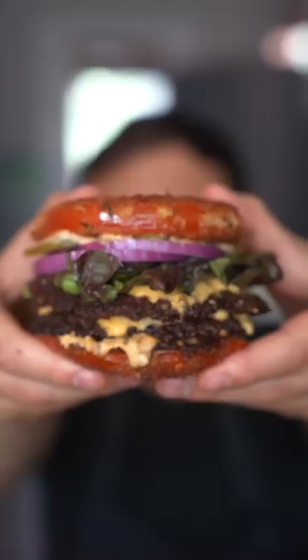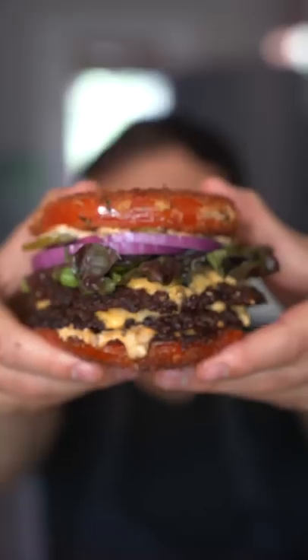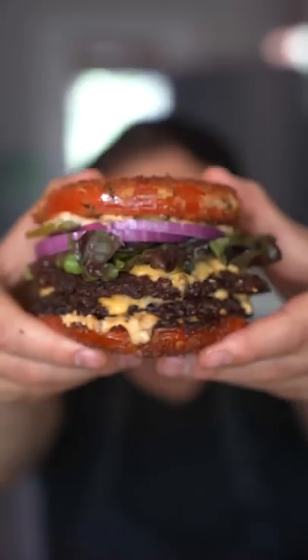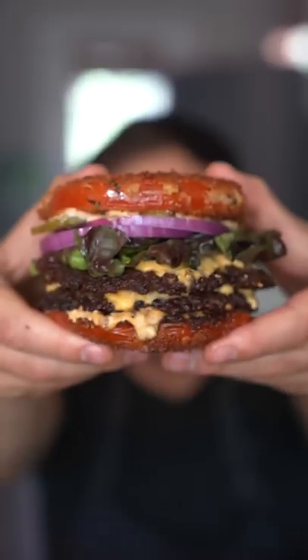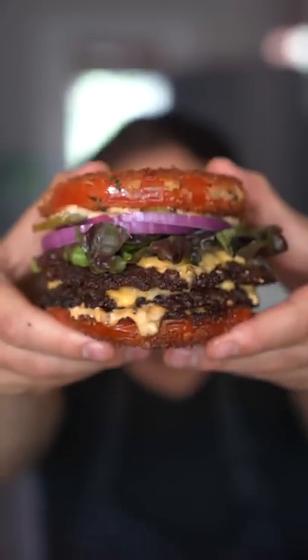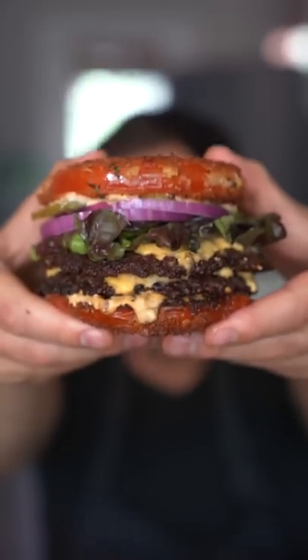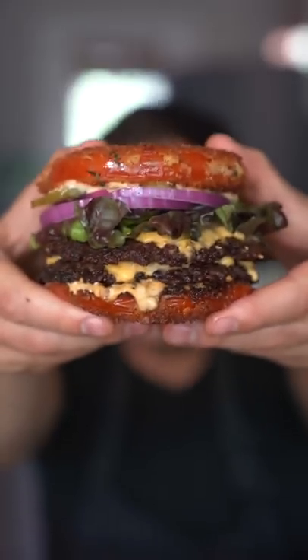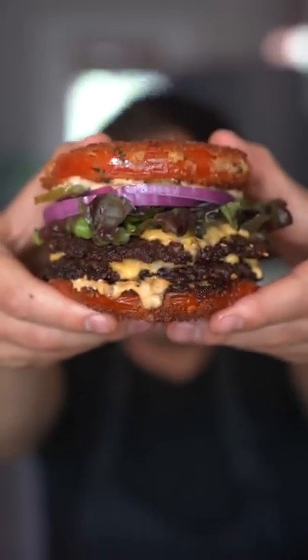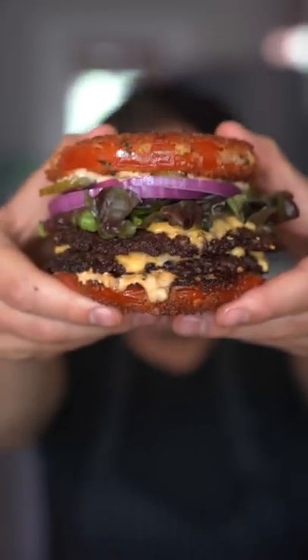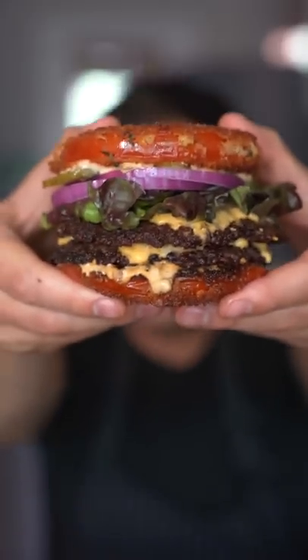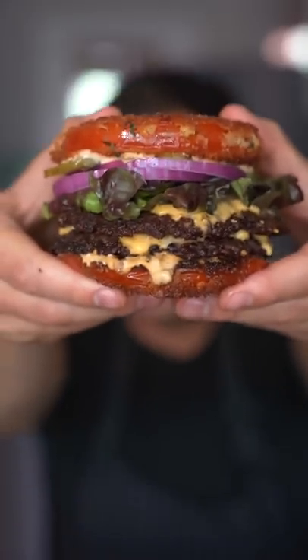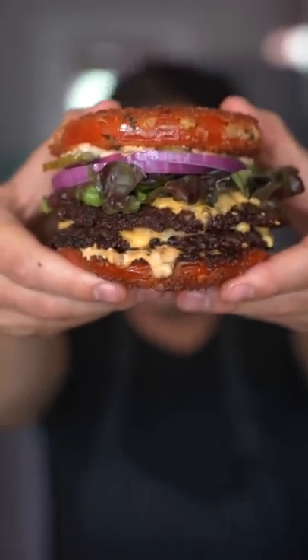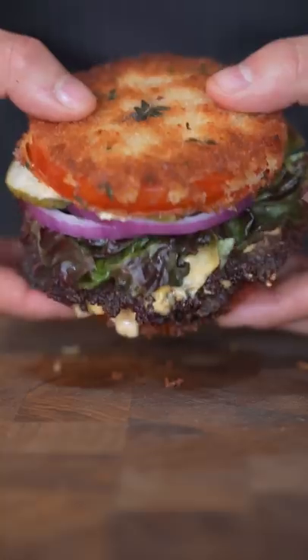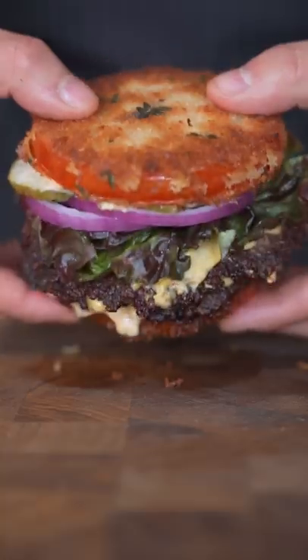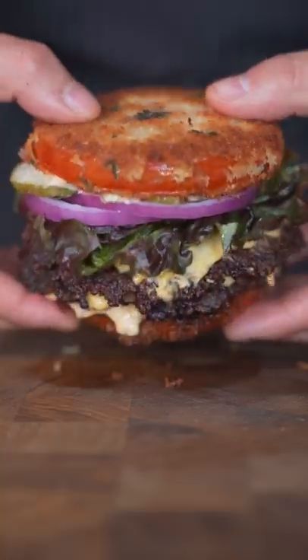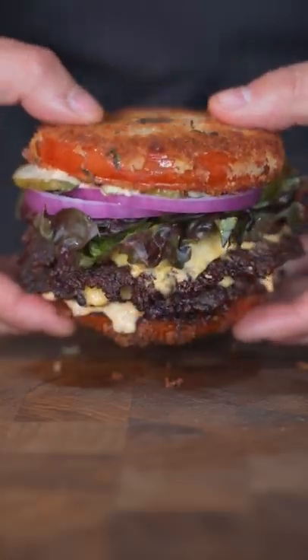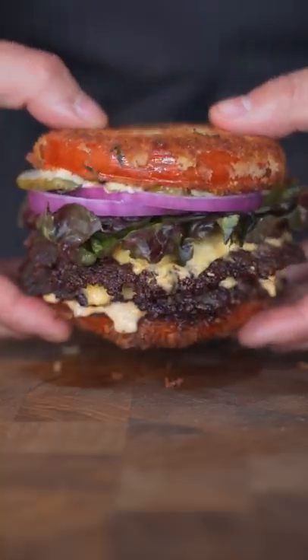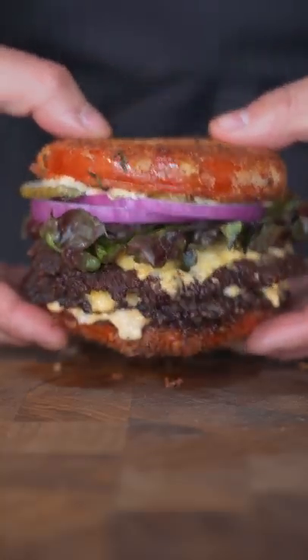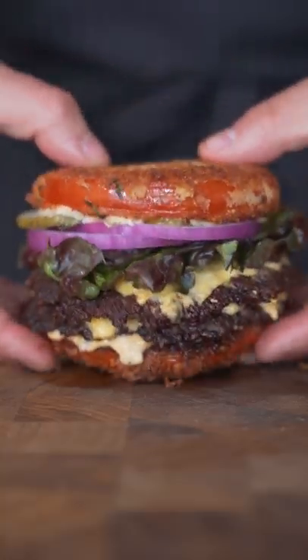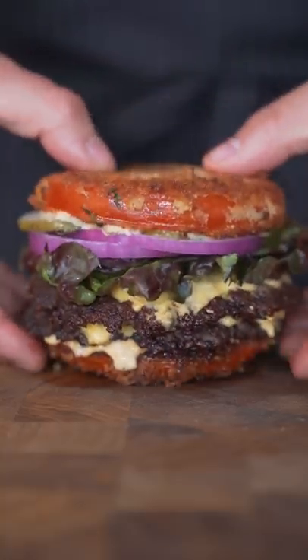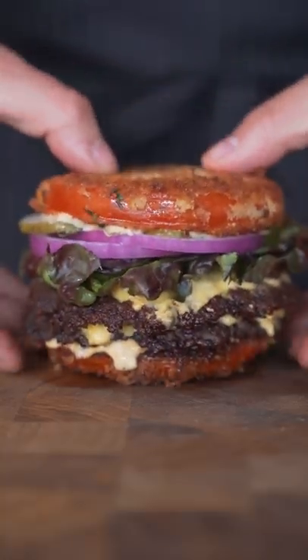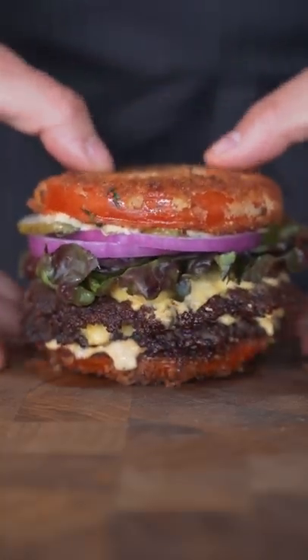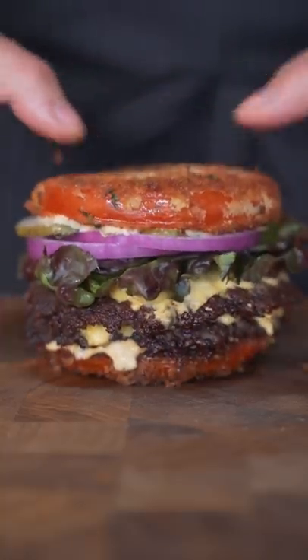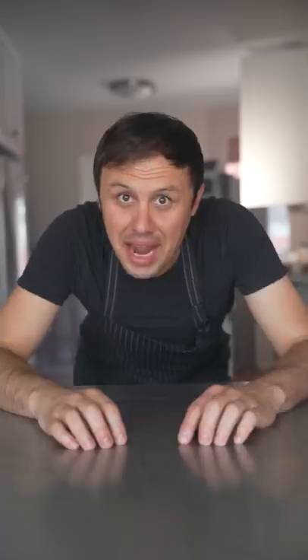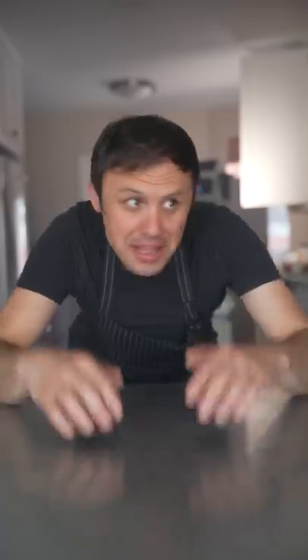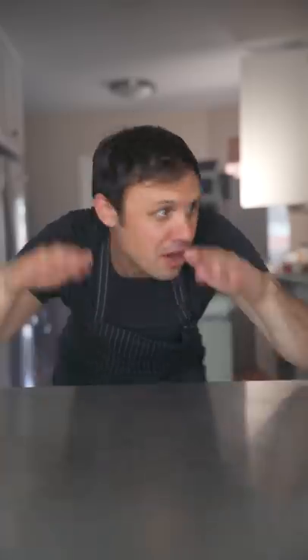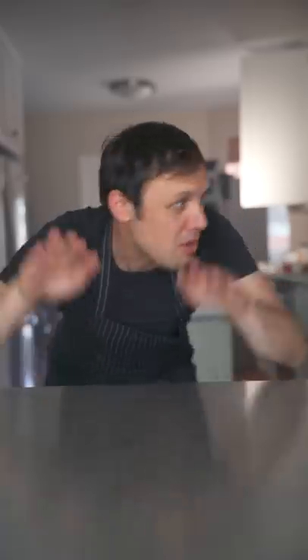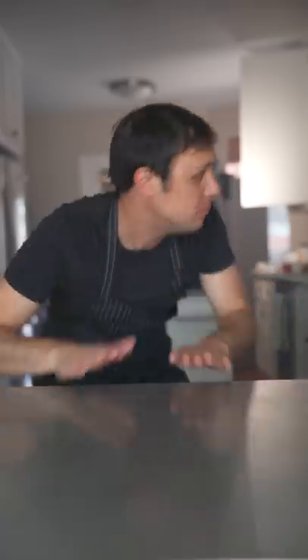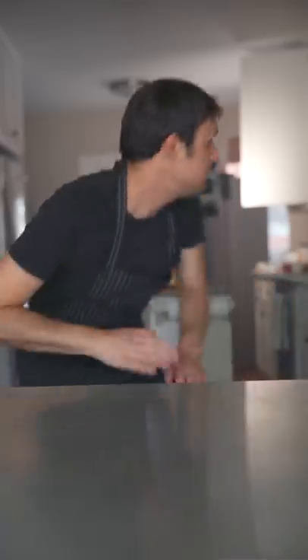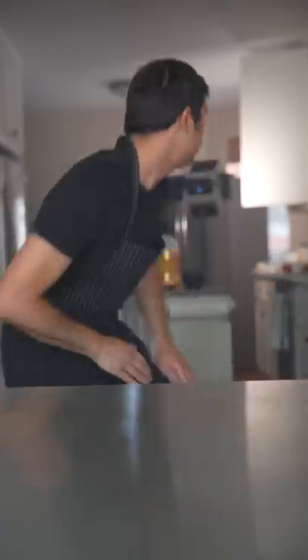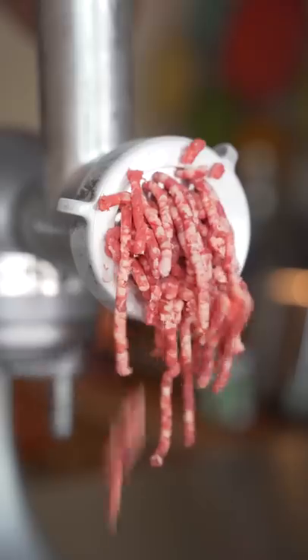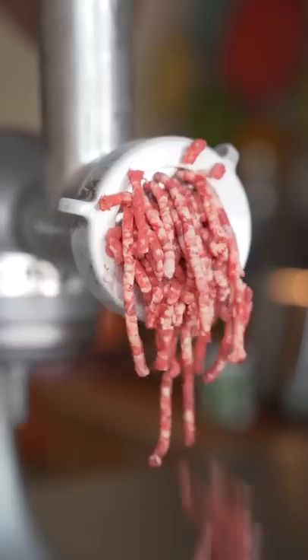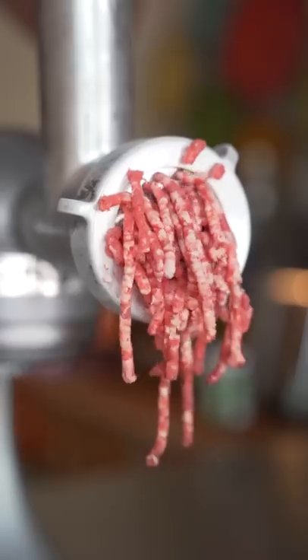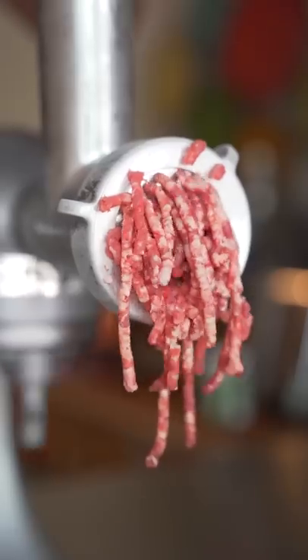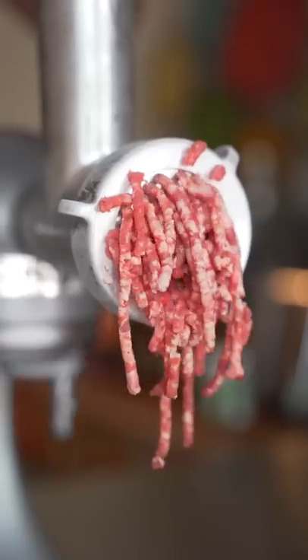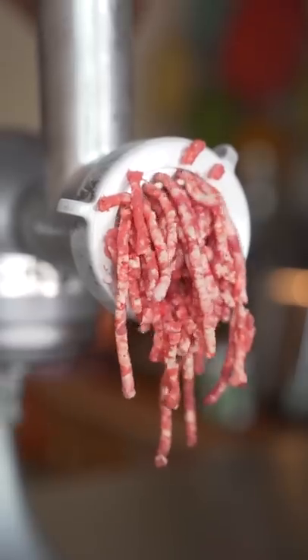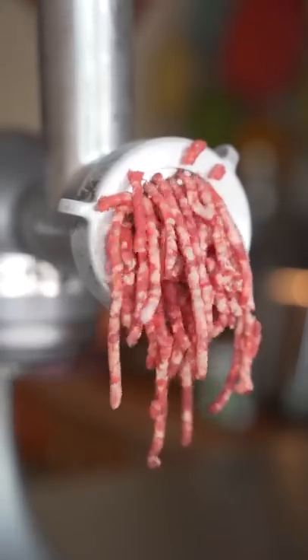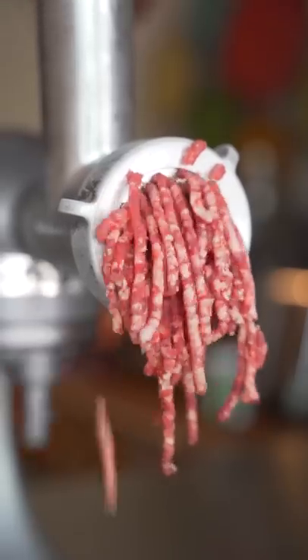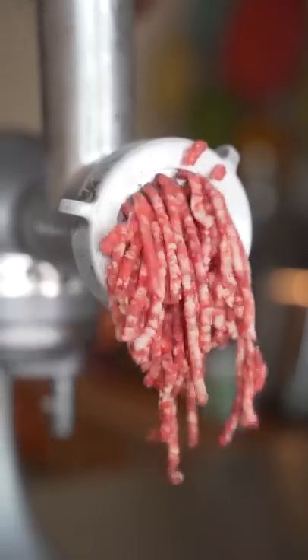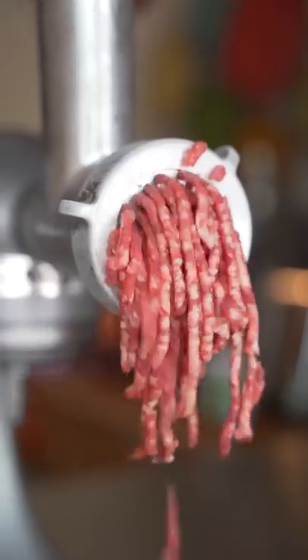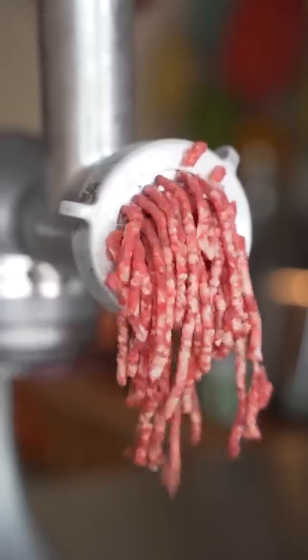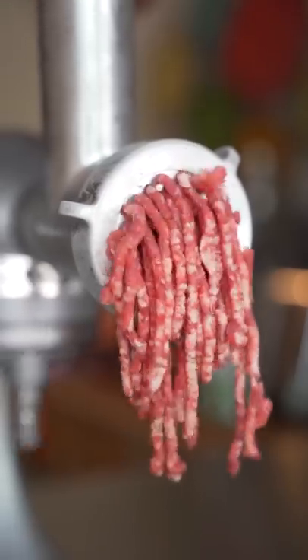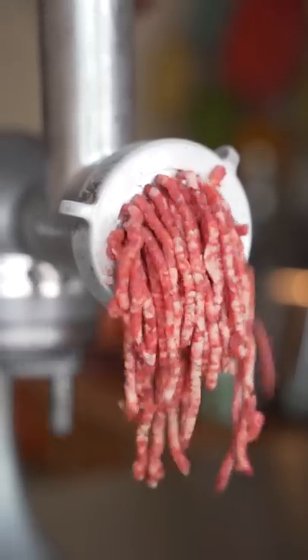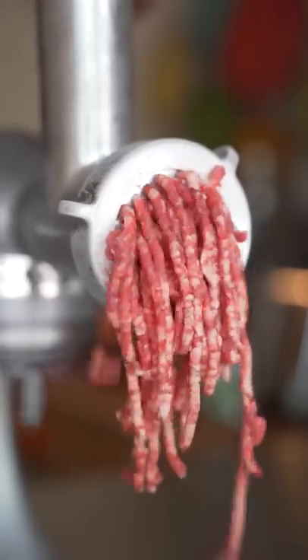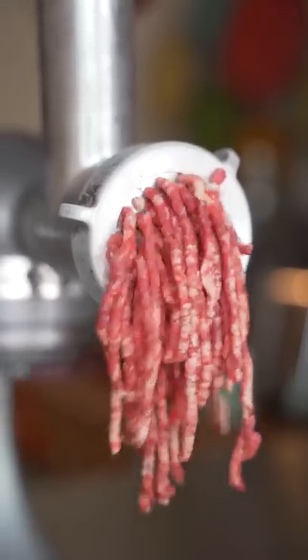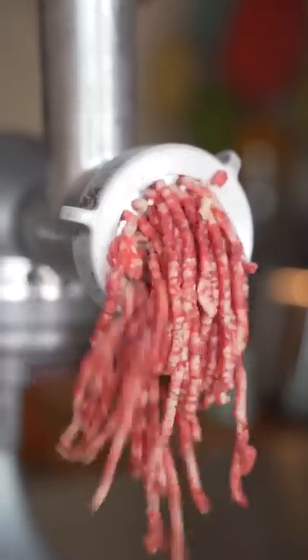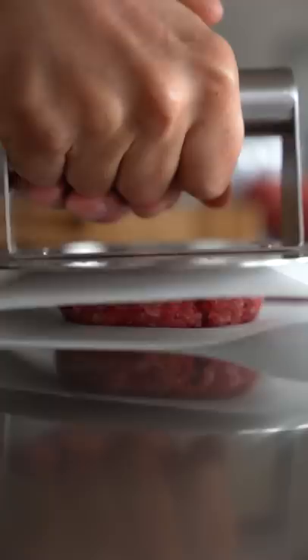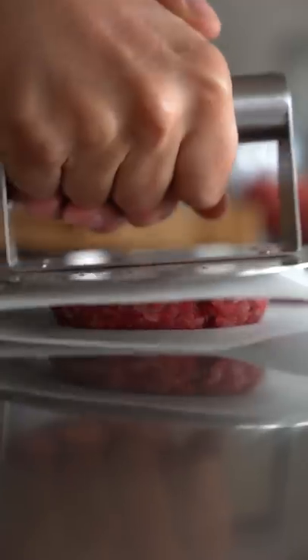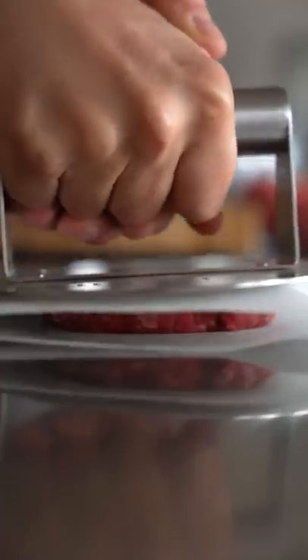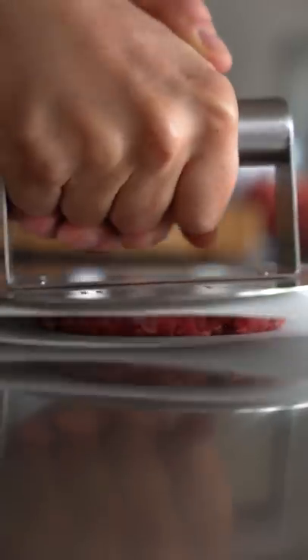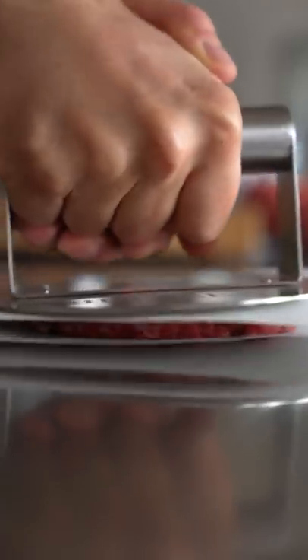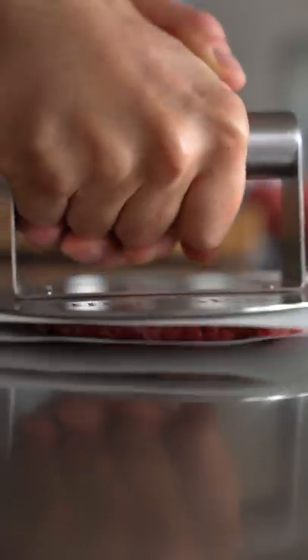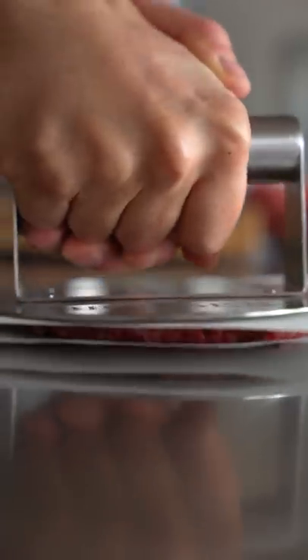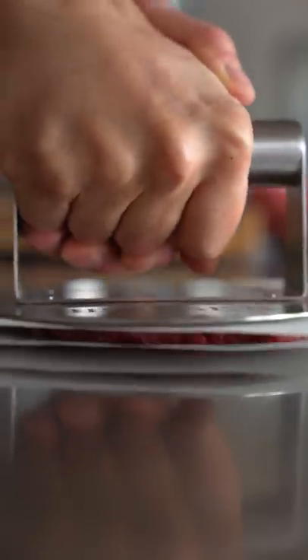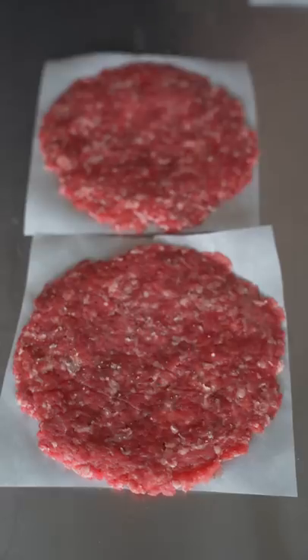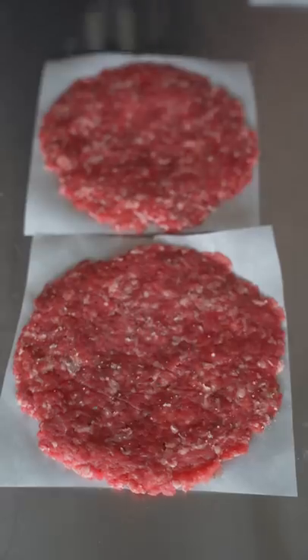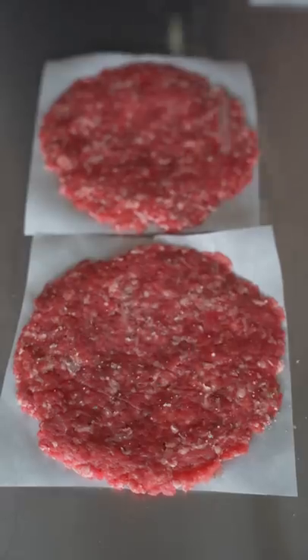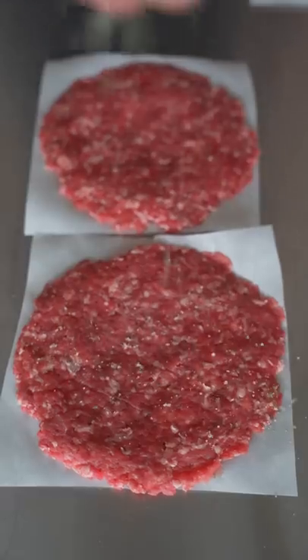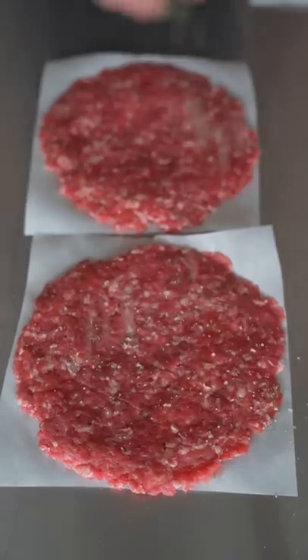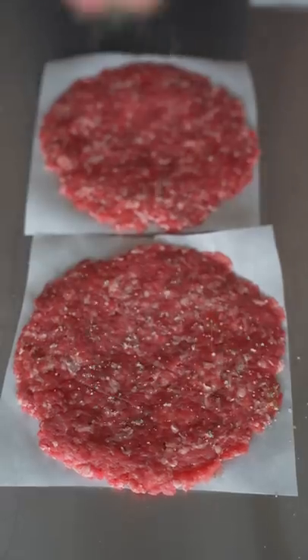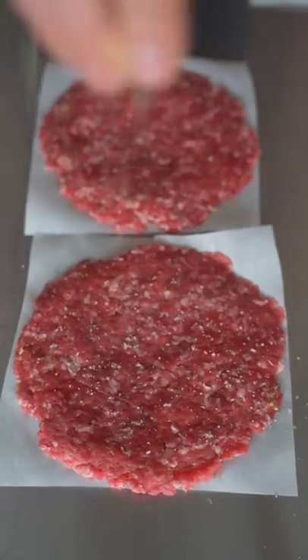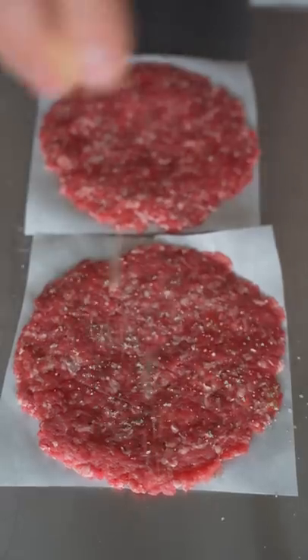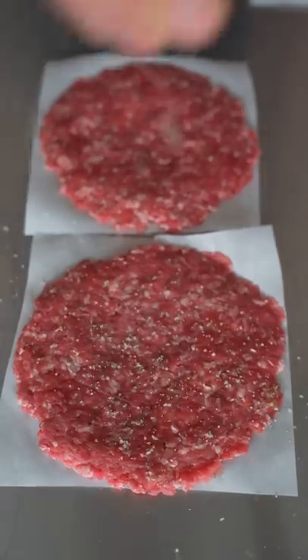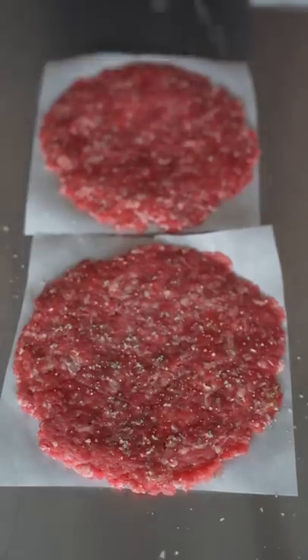Here's my version of the TikTok tomato burger. Let's start by grinding up our meat, then smash and season your patties.